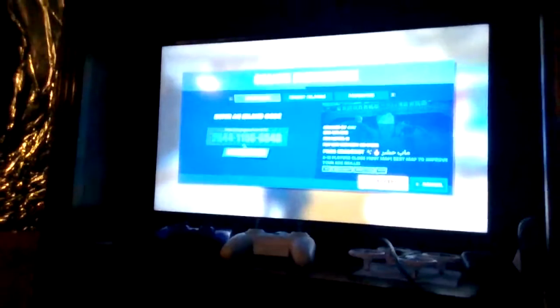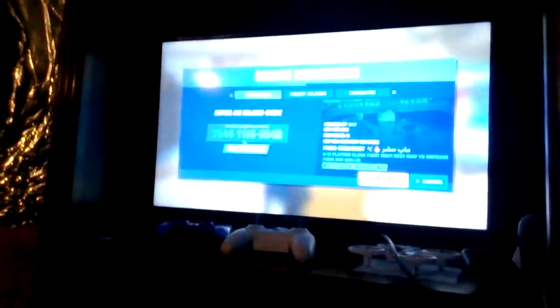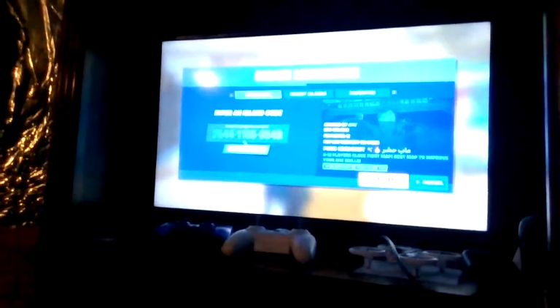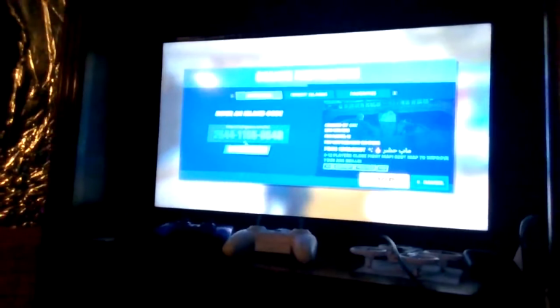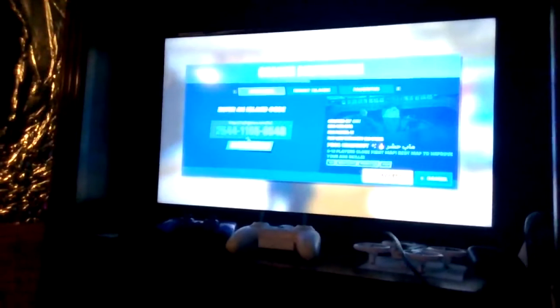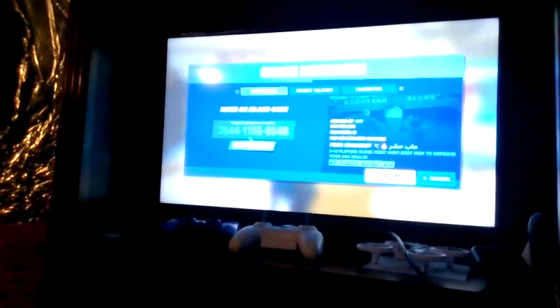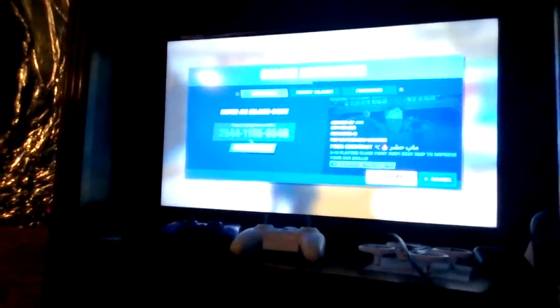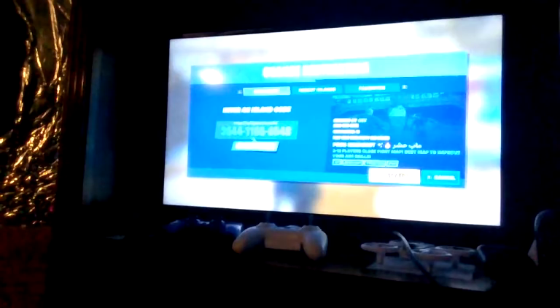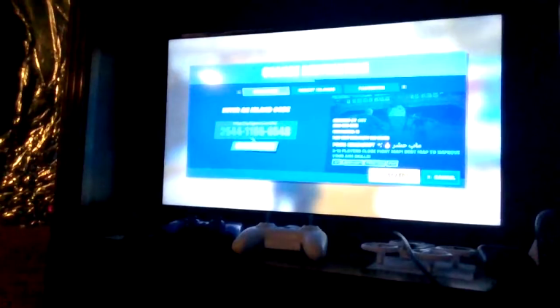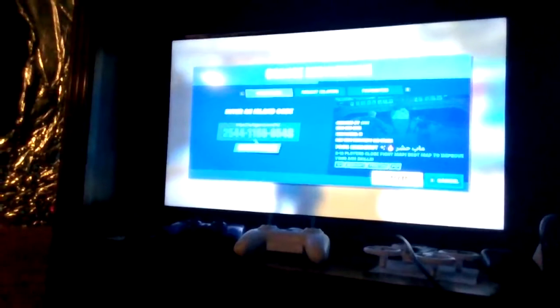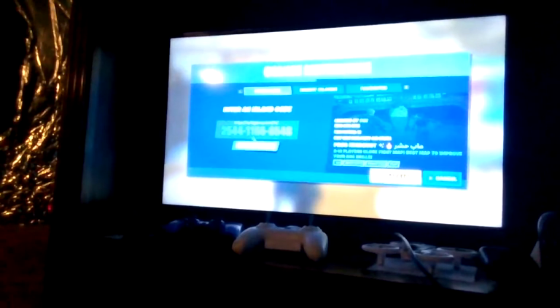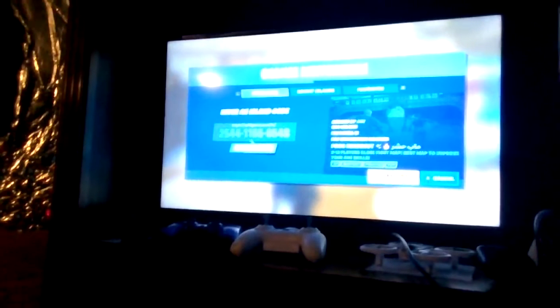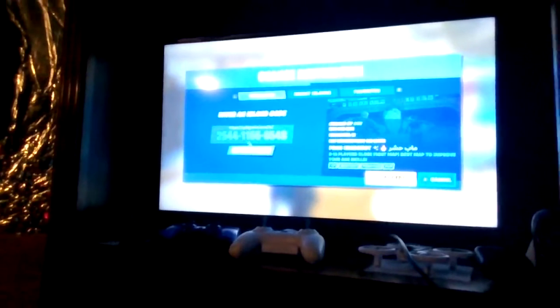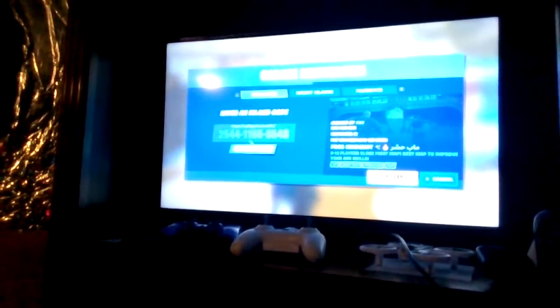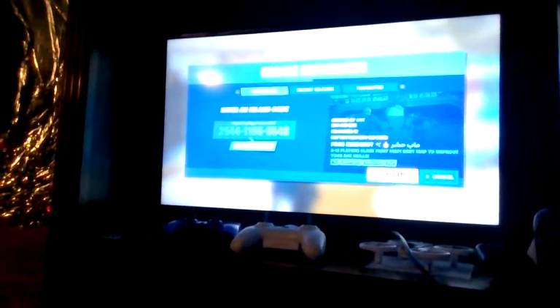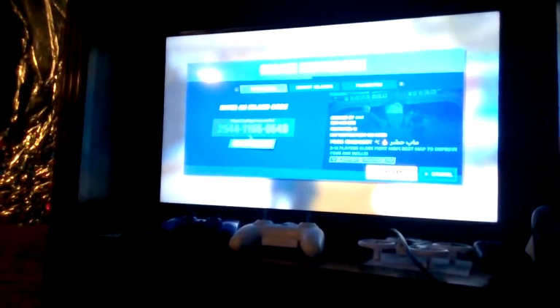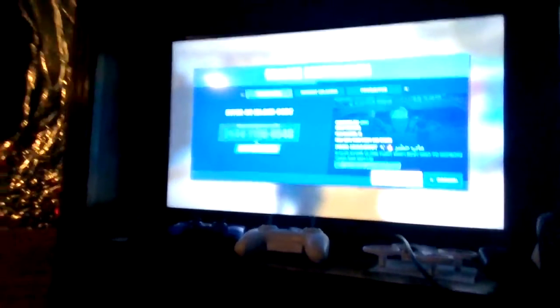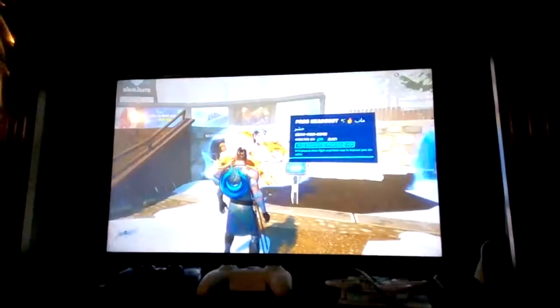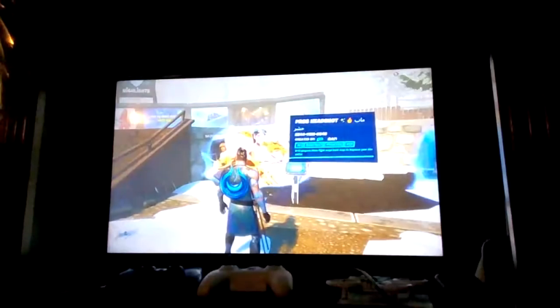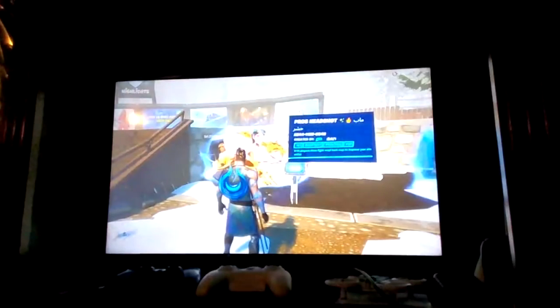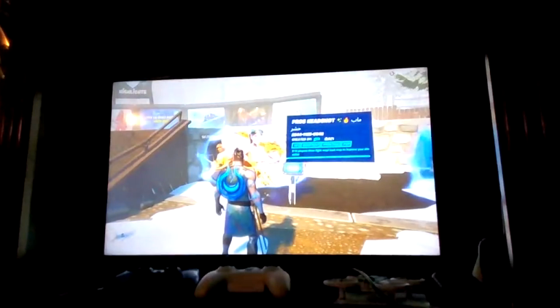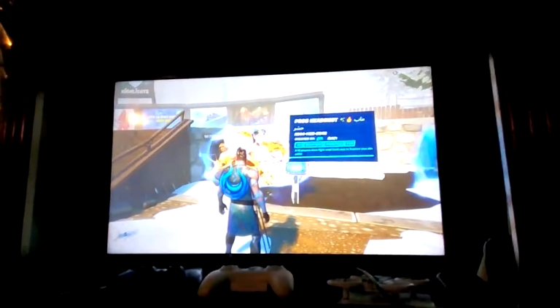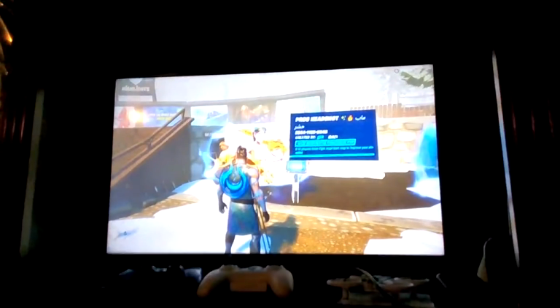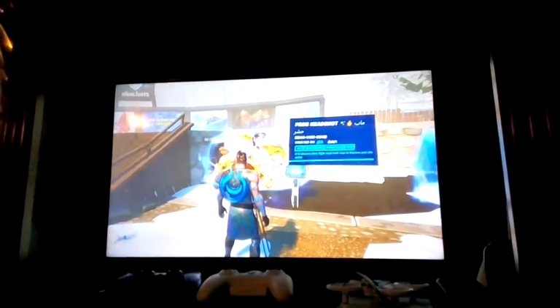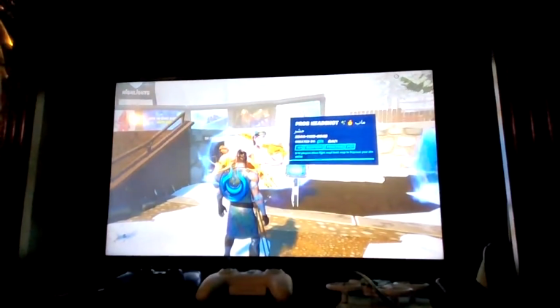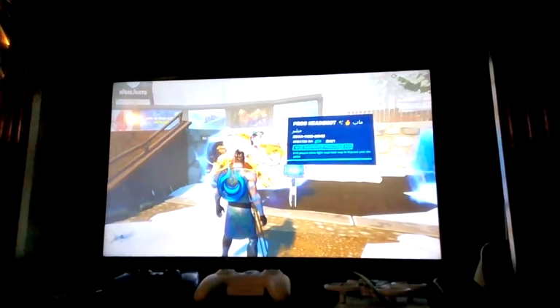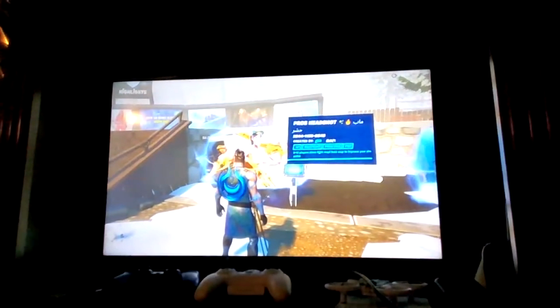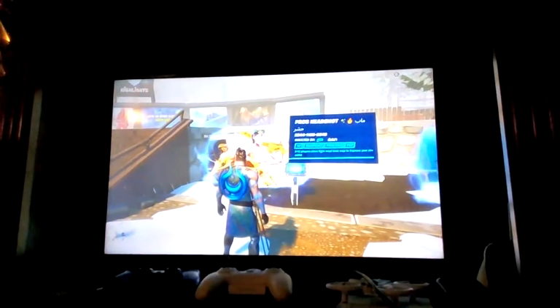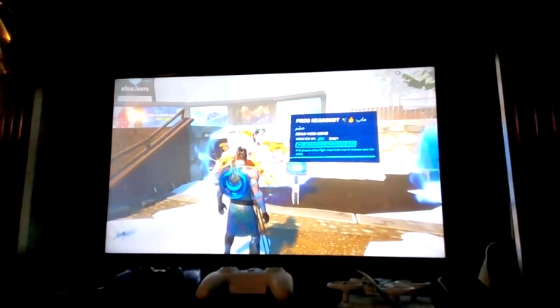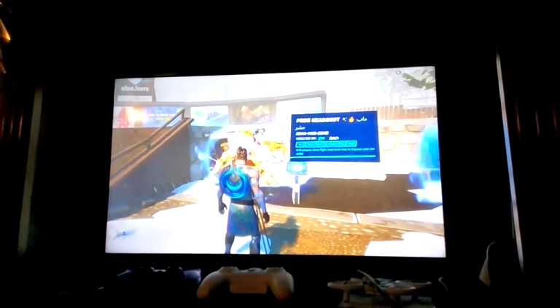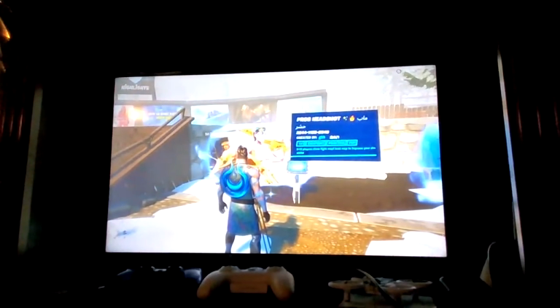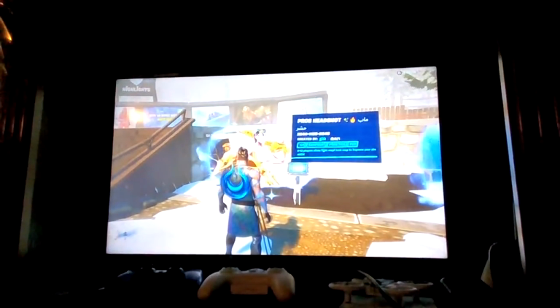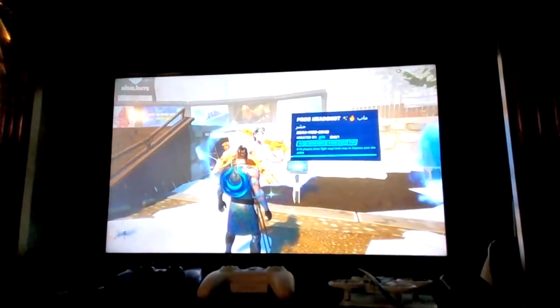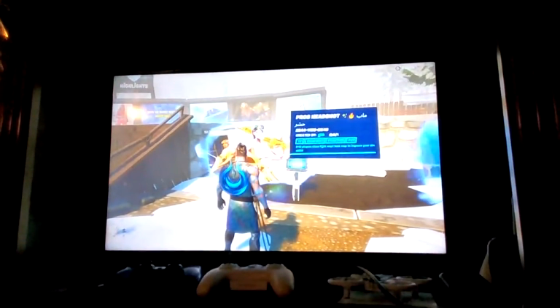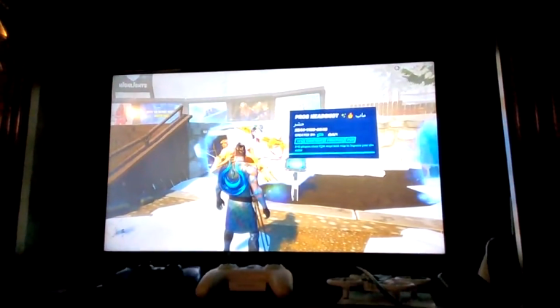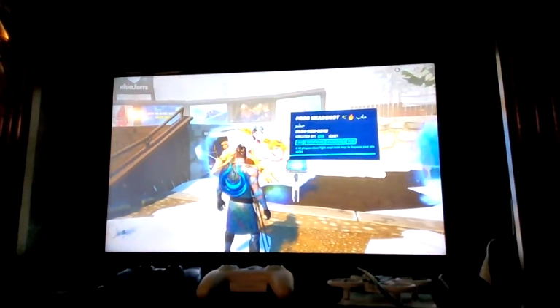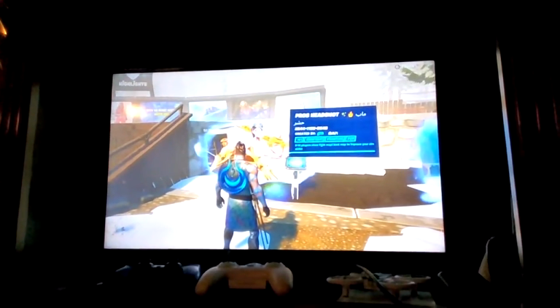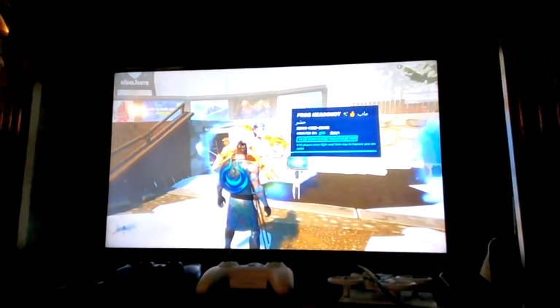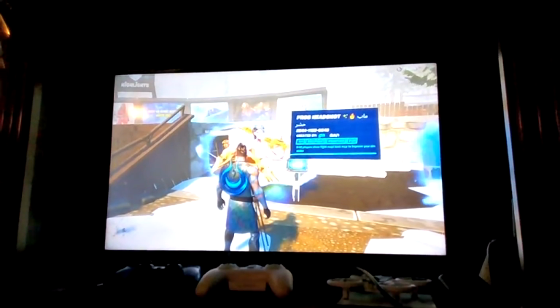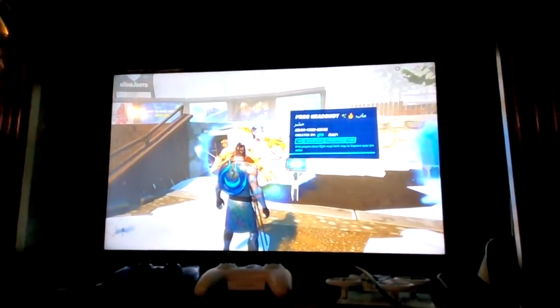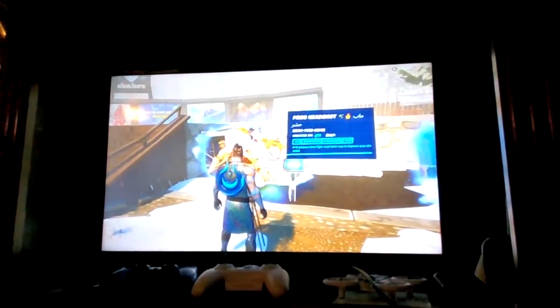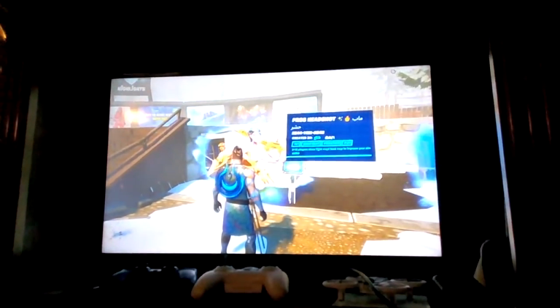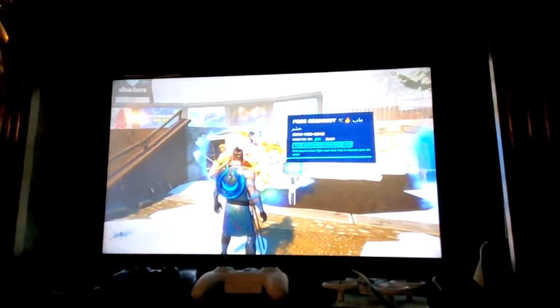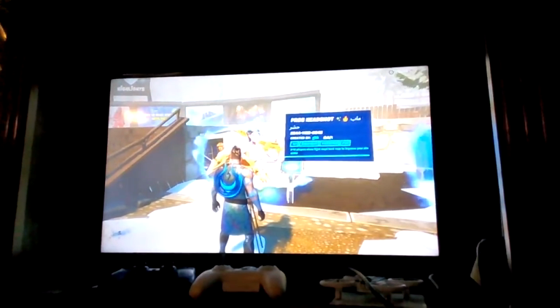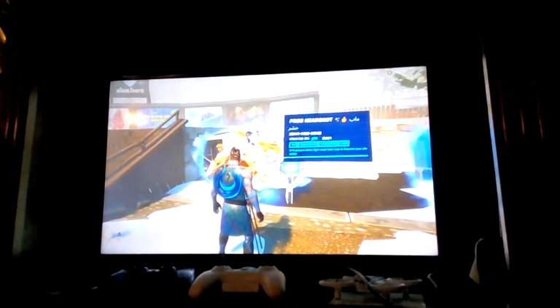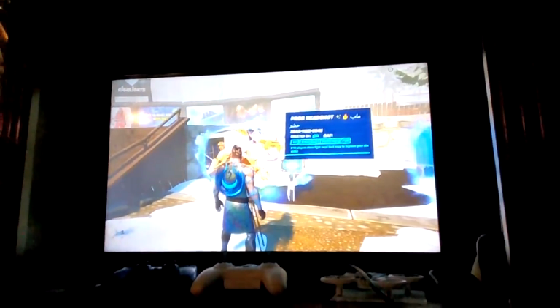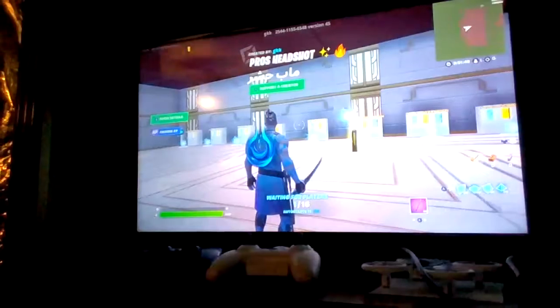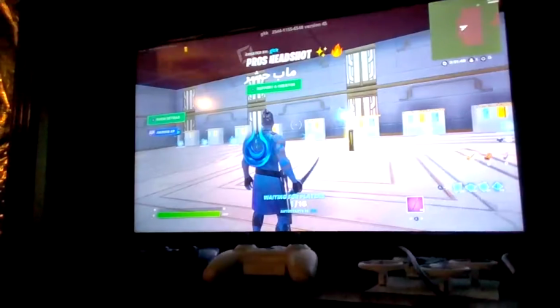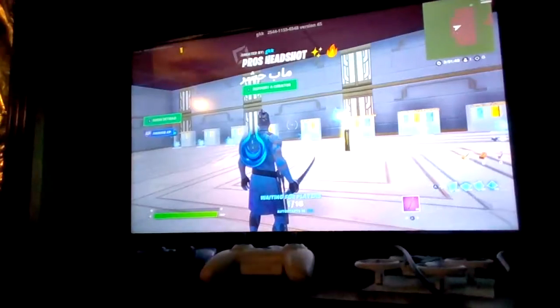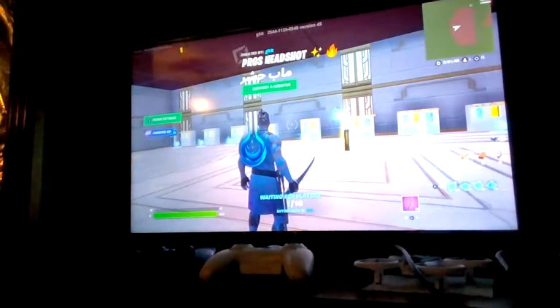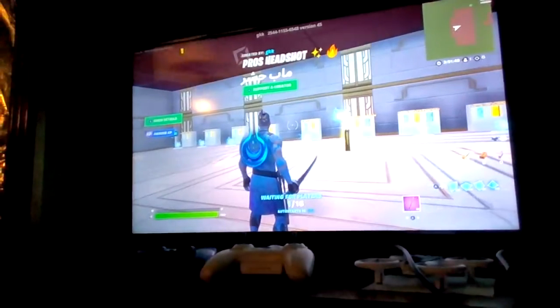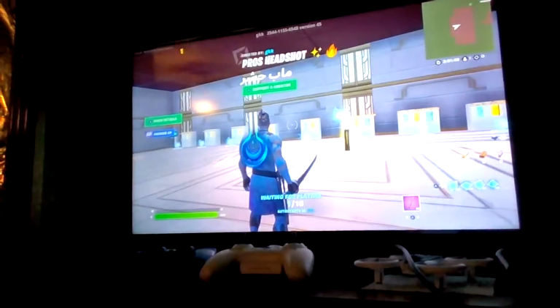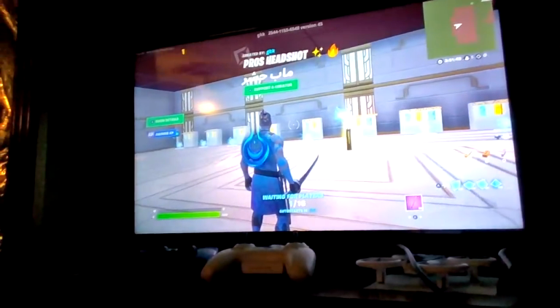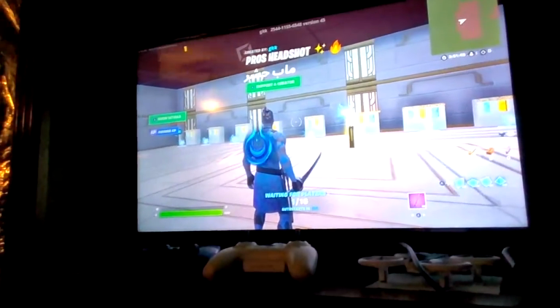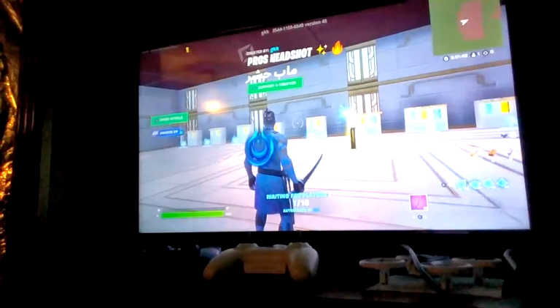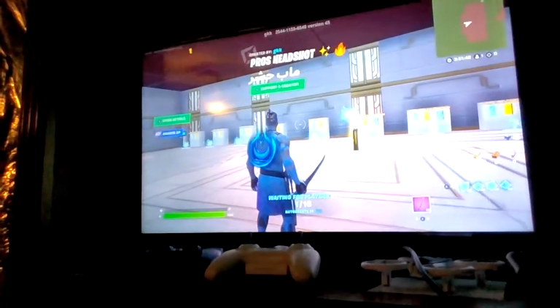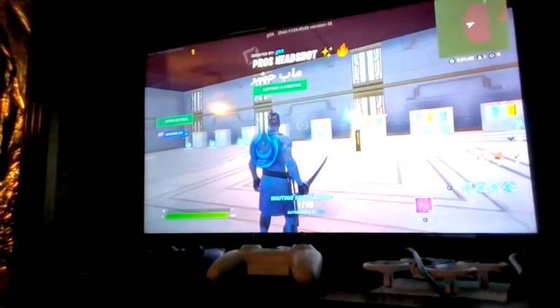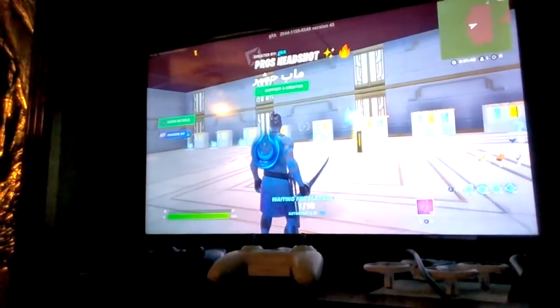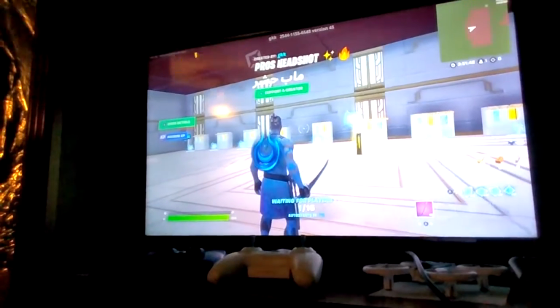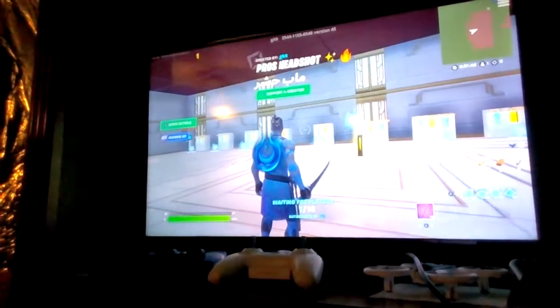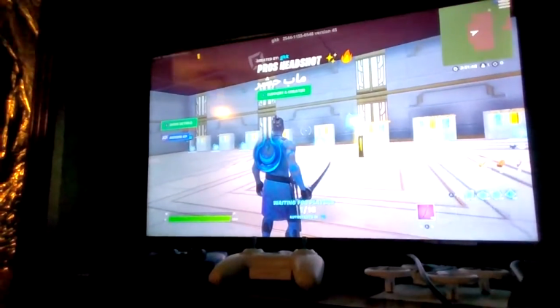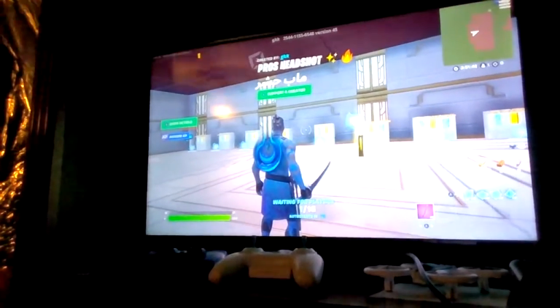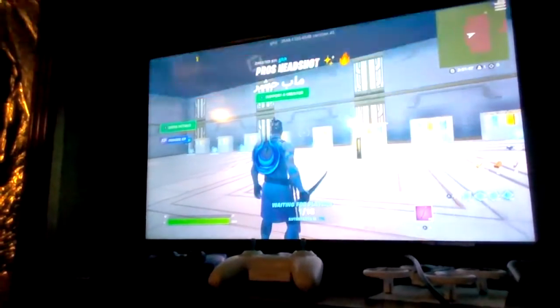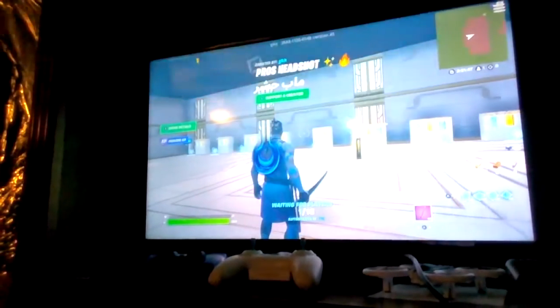Press Accept and wait for it to load. Once it has loaded, run straight inside of the portal. When you spawn in, it should look like this.